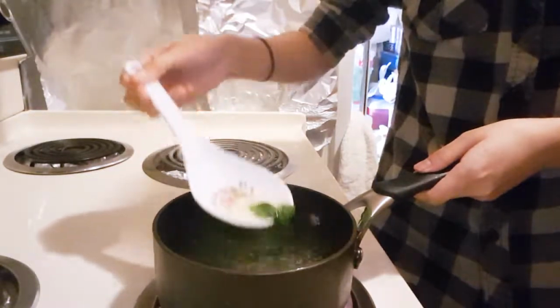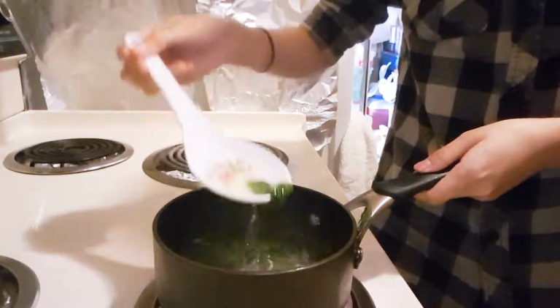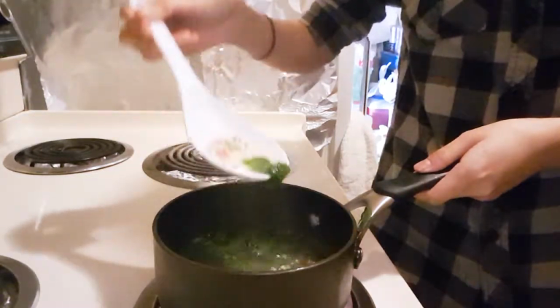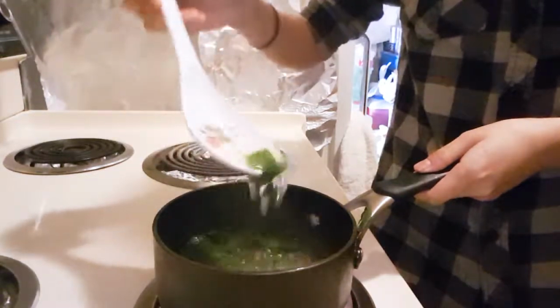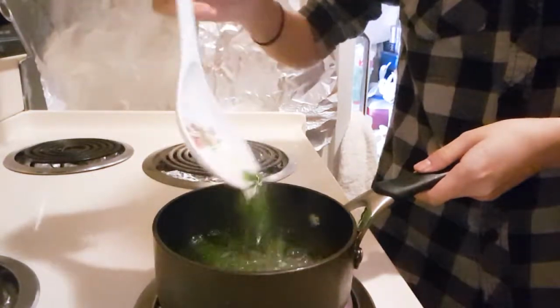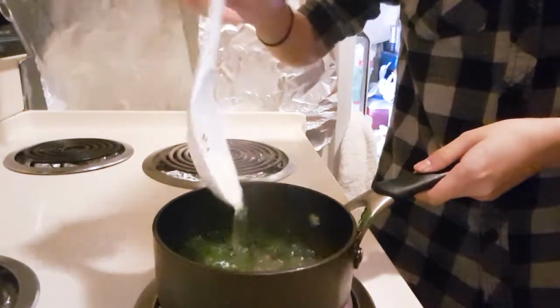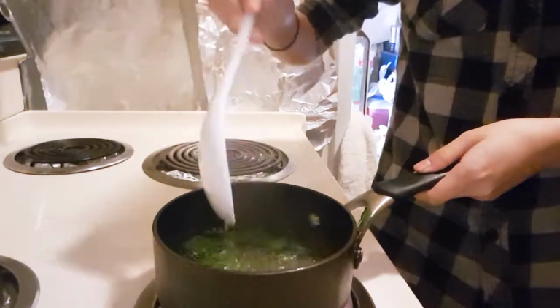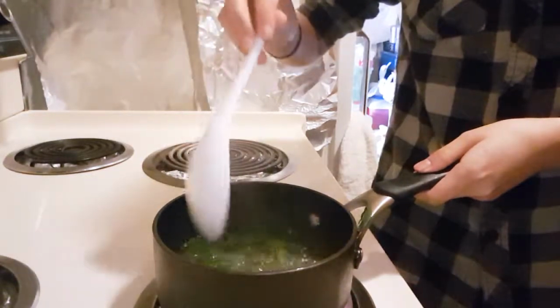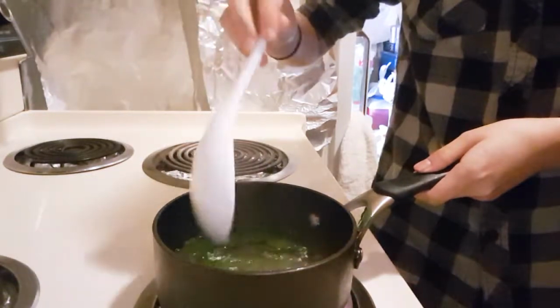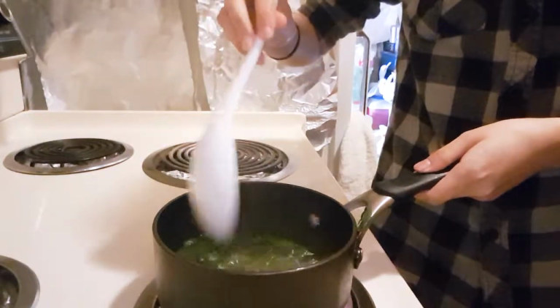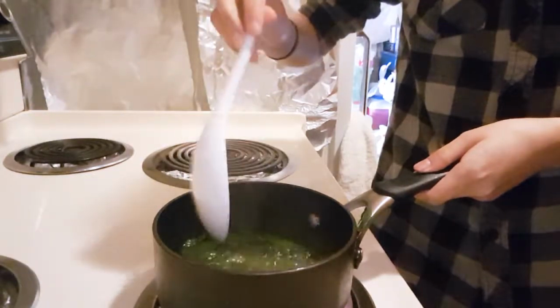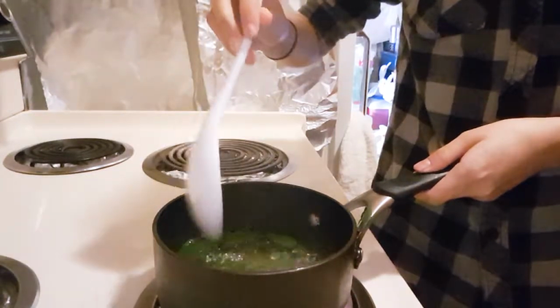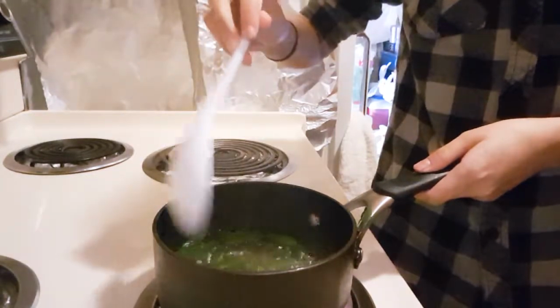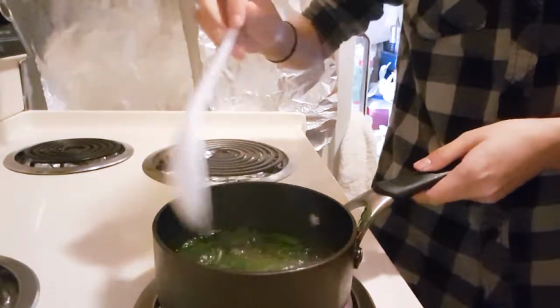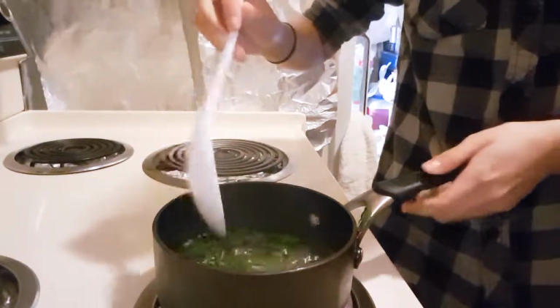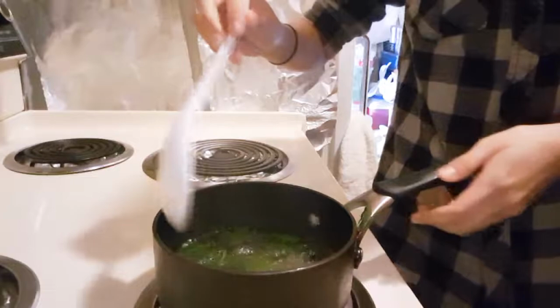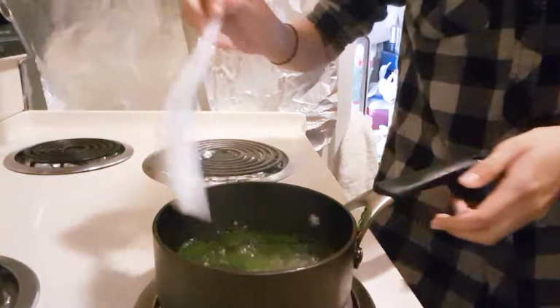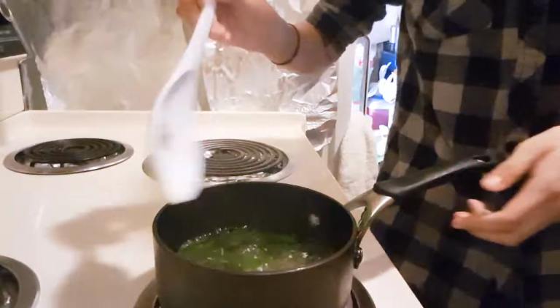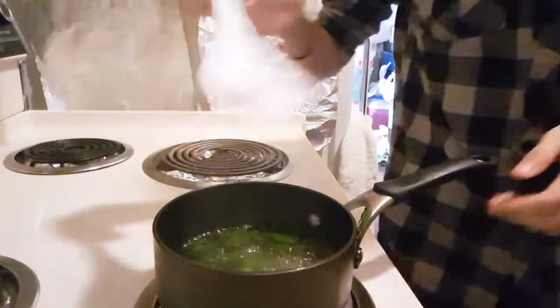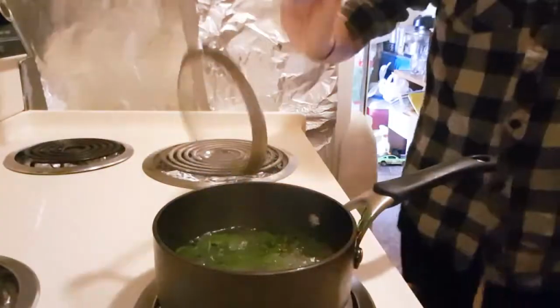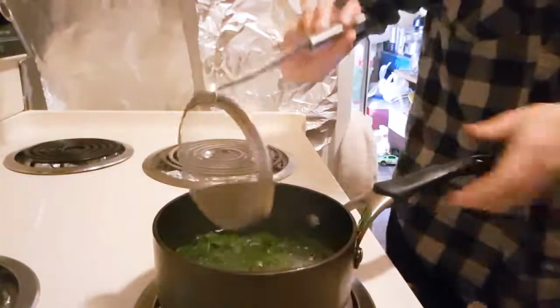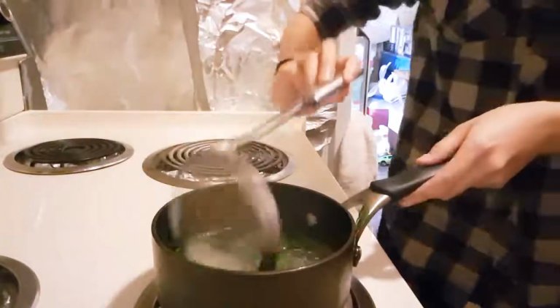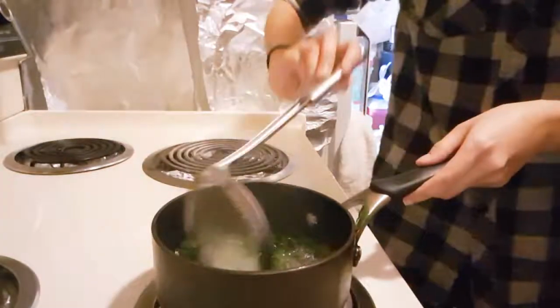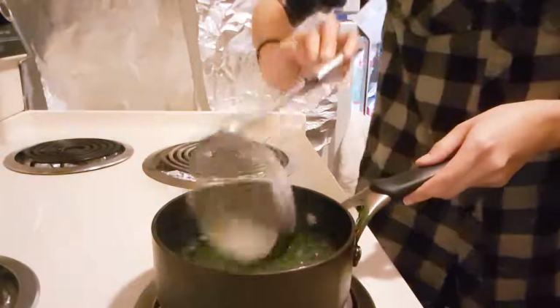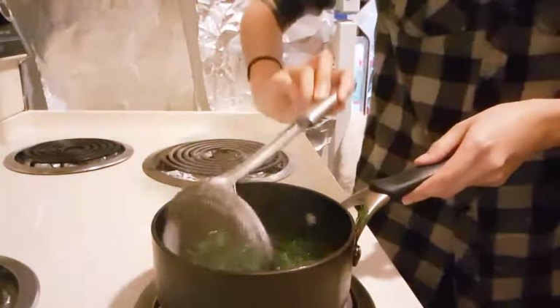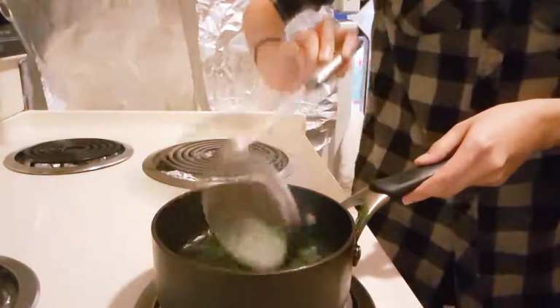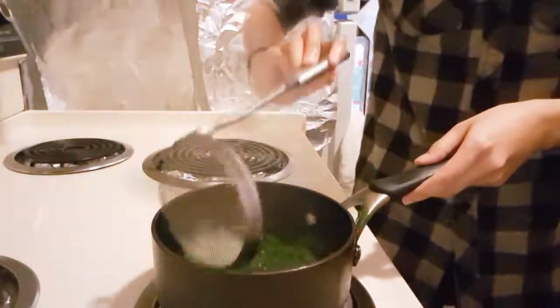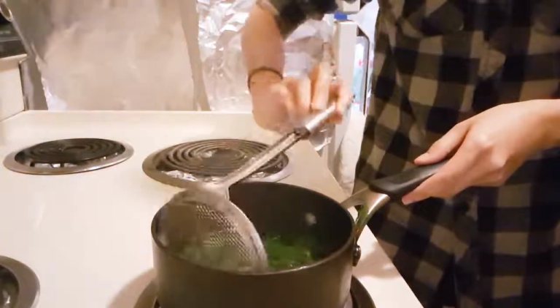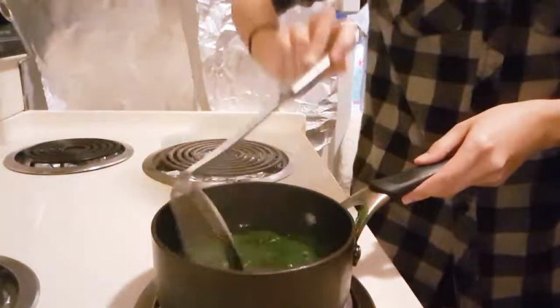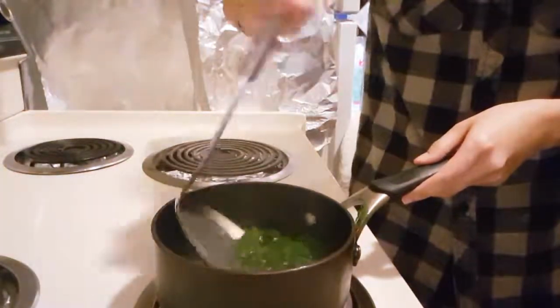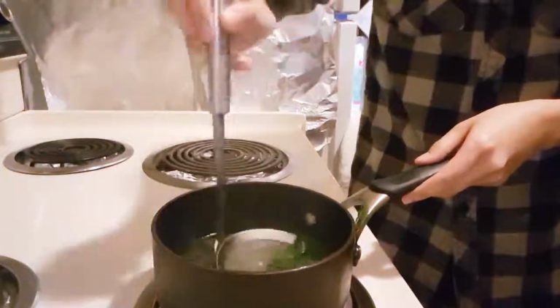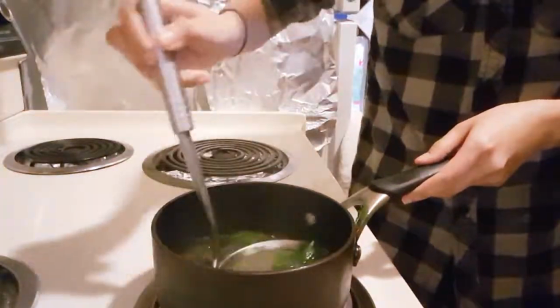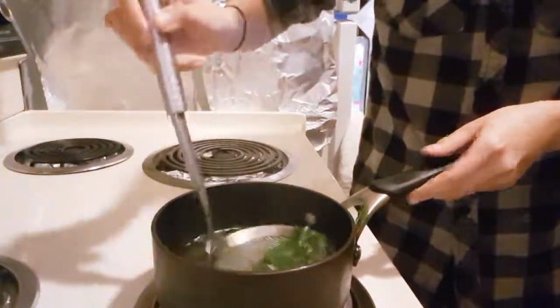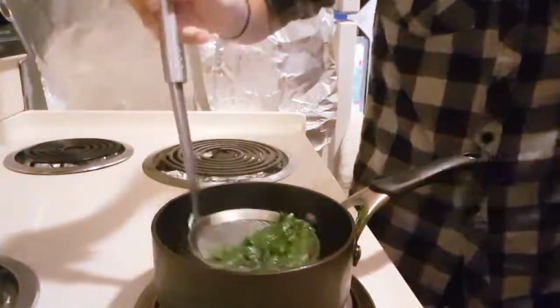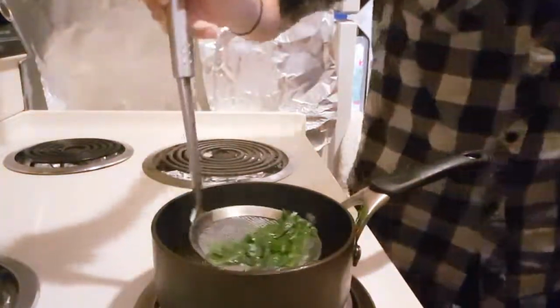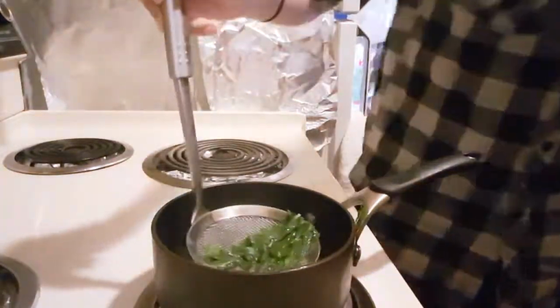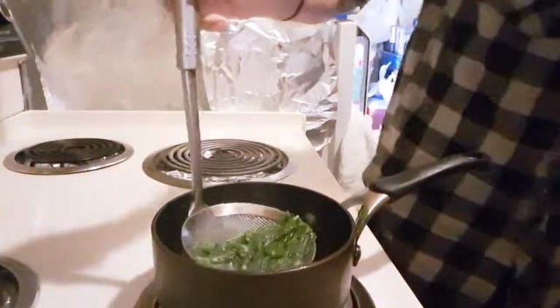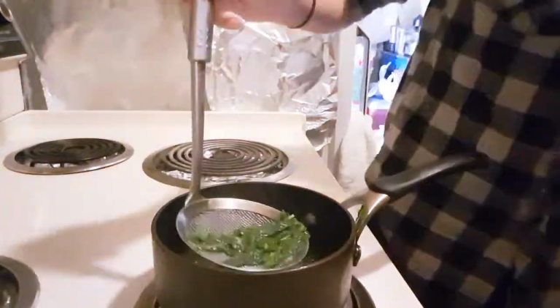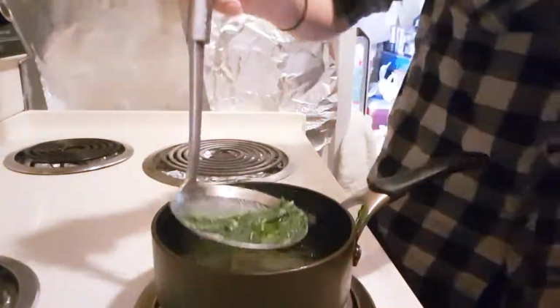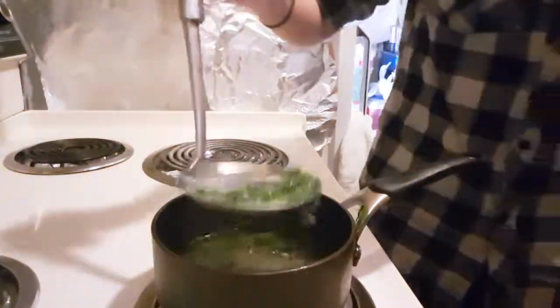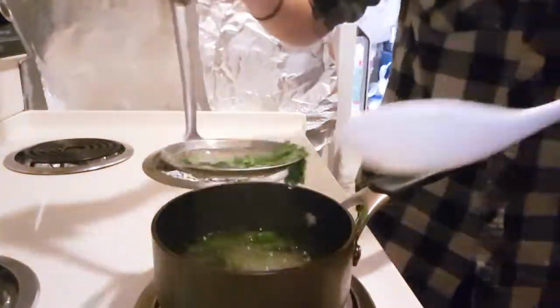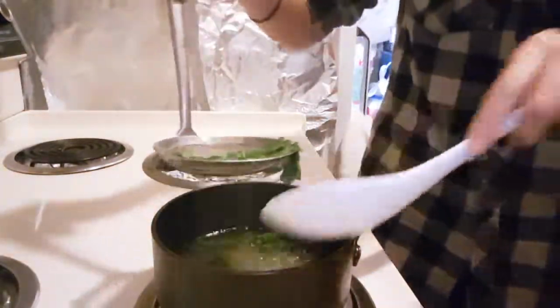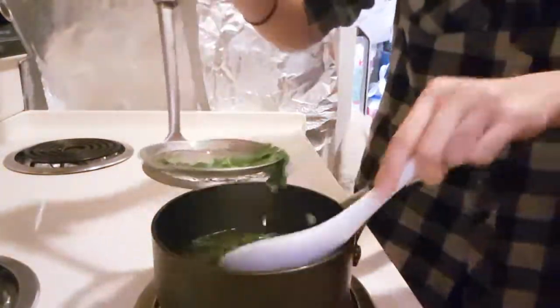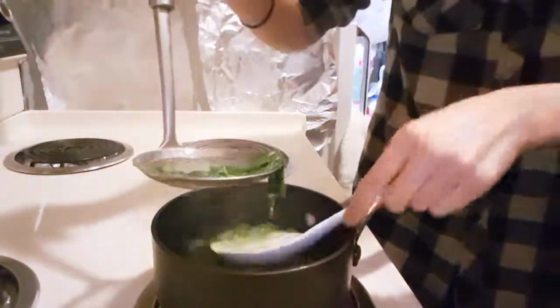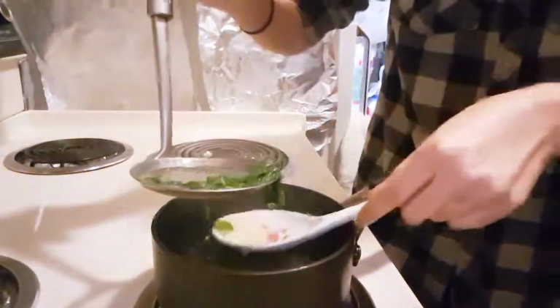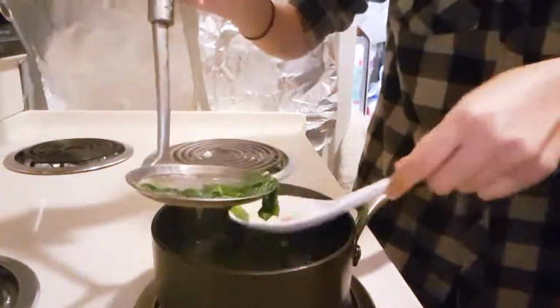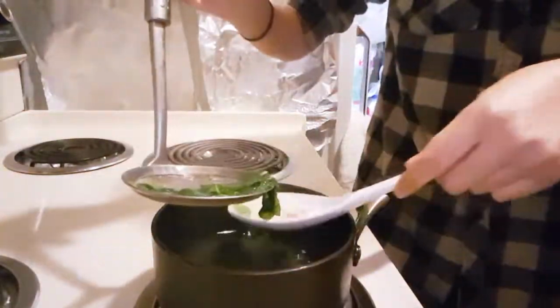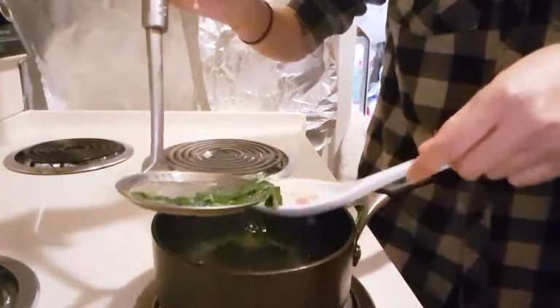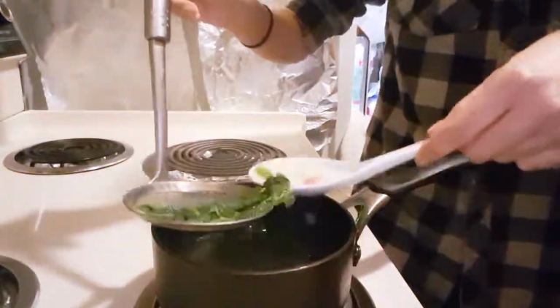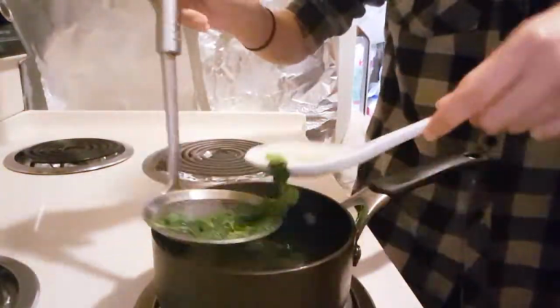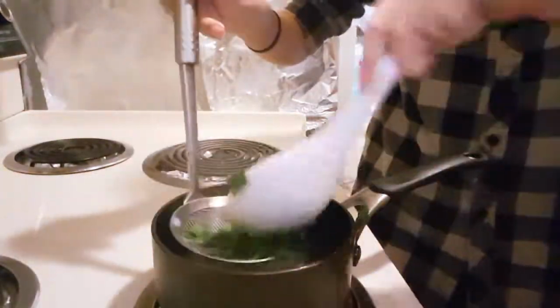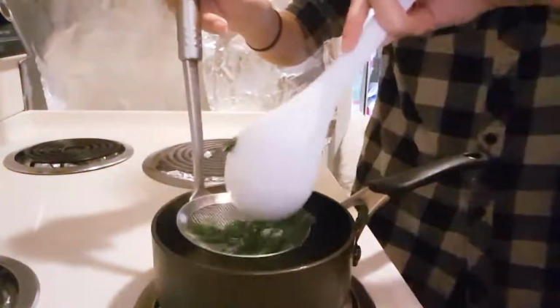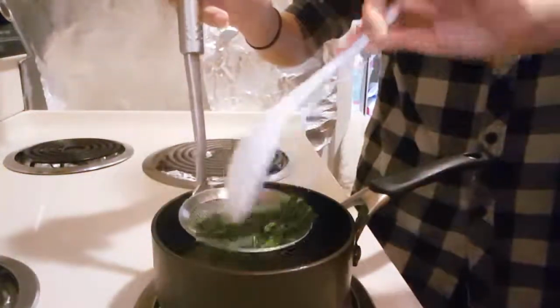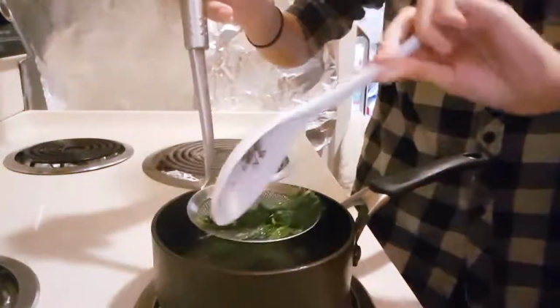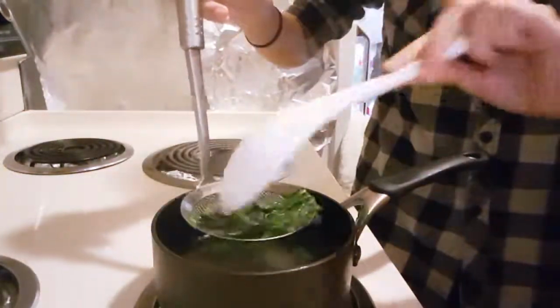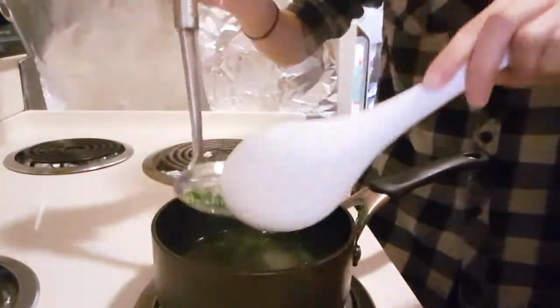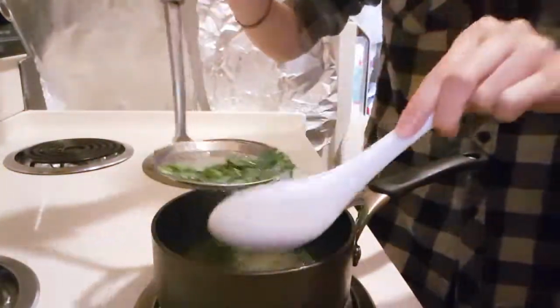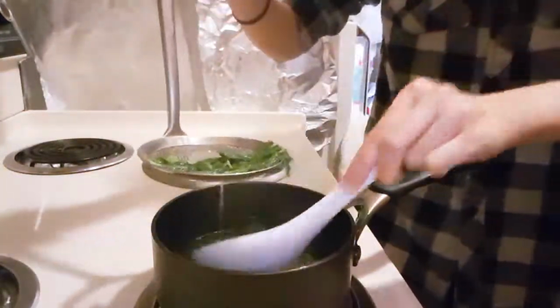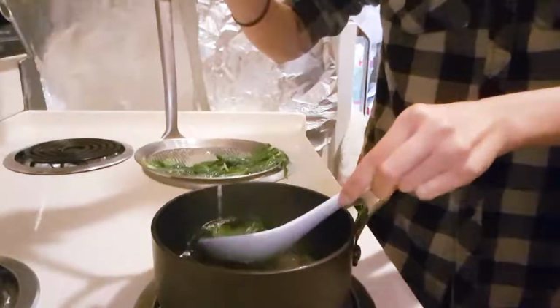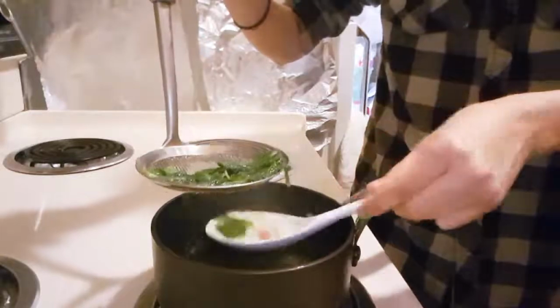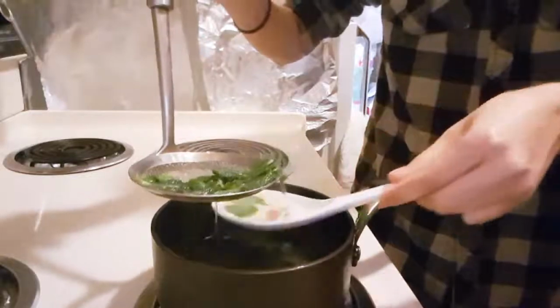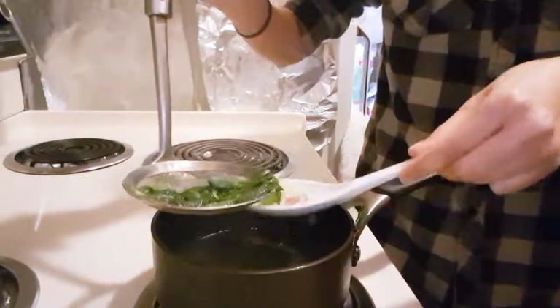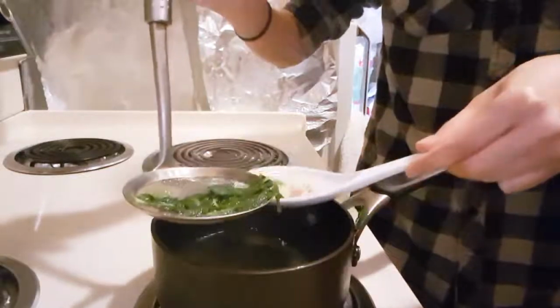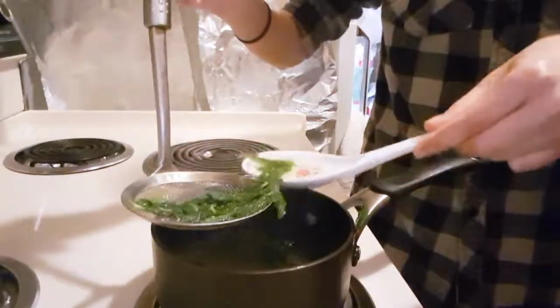I know it's hard to see the color from the camera because of the quality, sorry guys. Strain the mint leaves out however you want to strain.